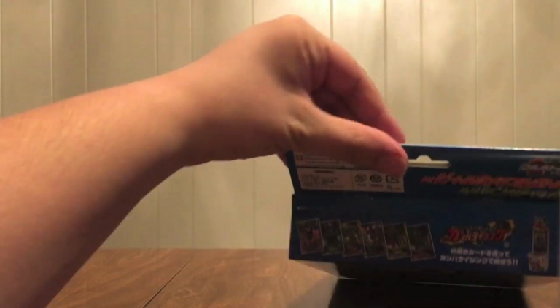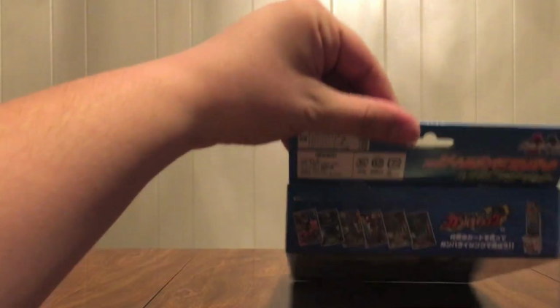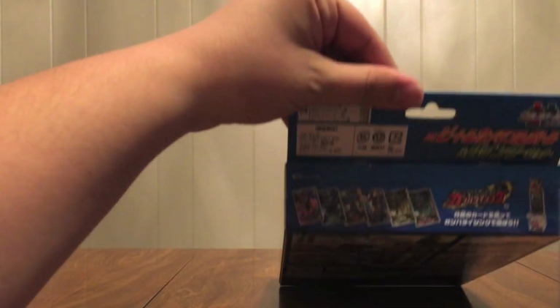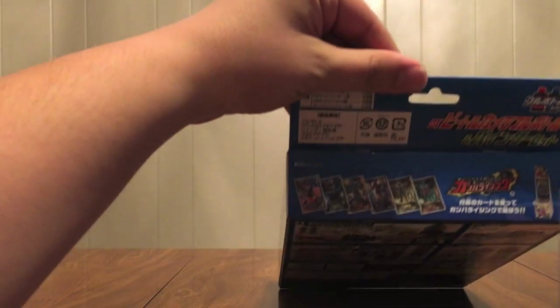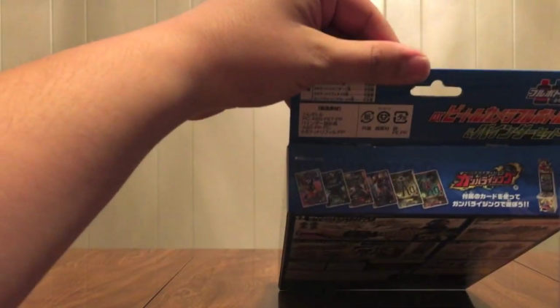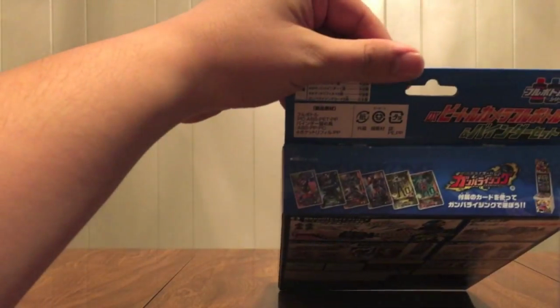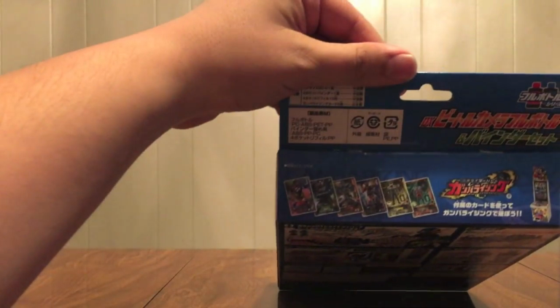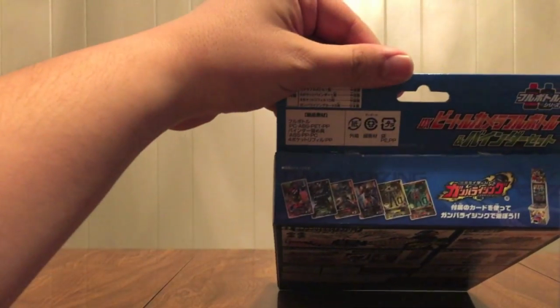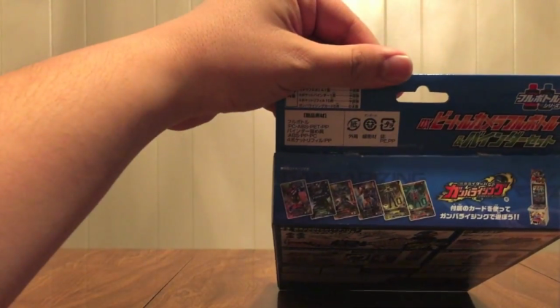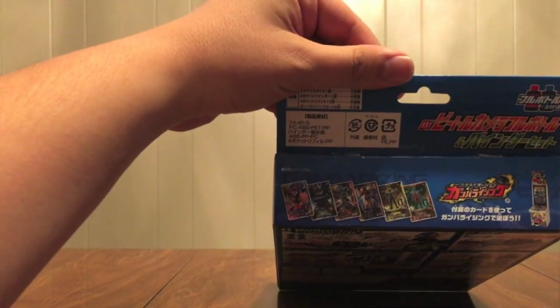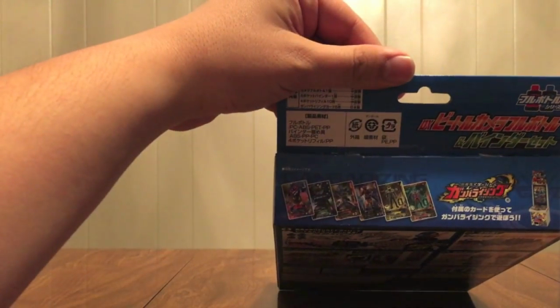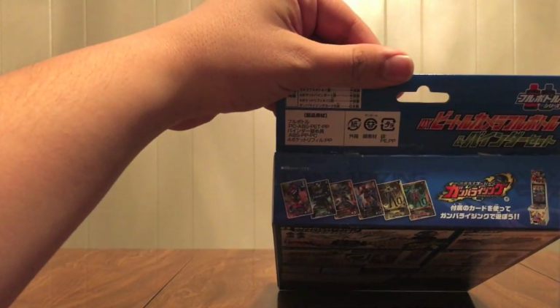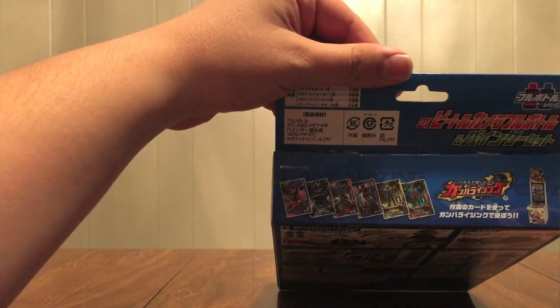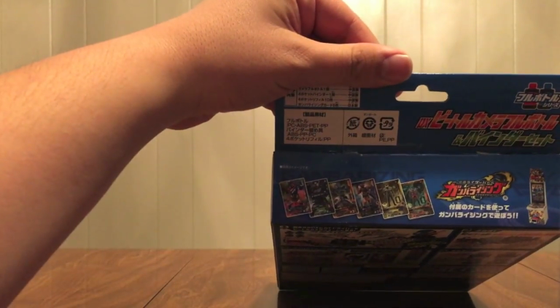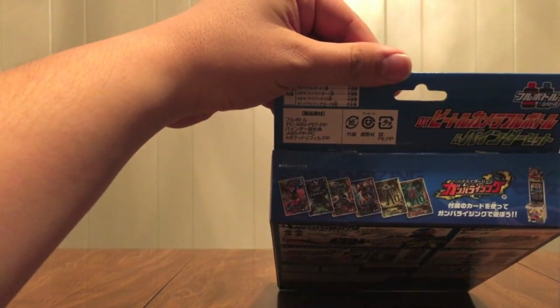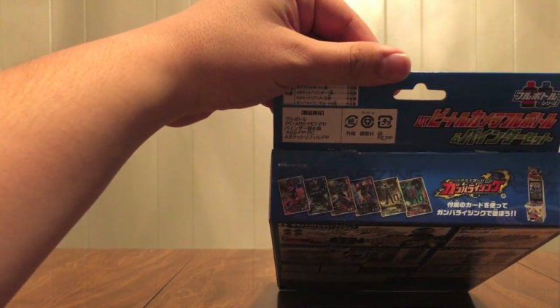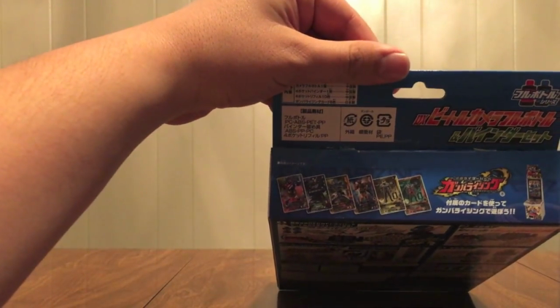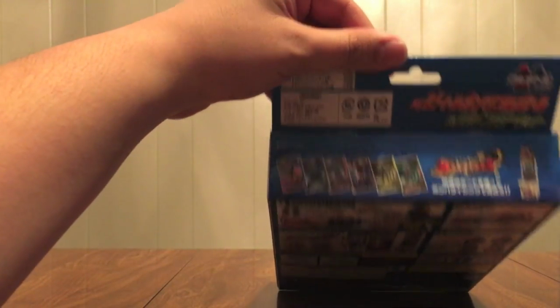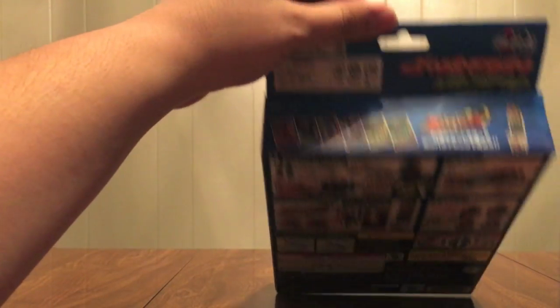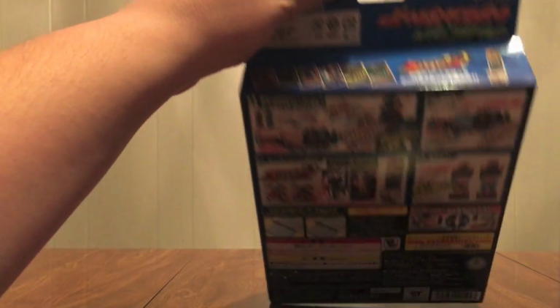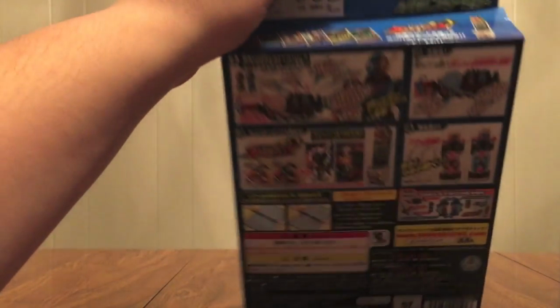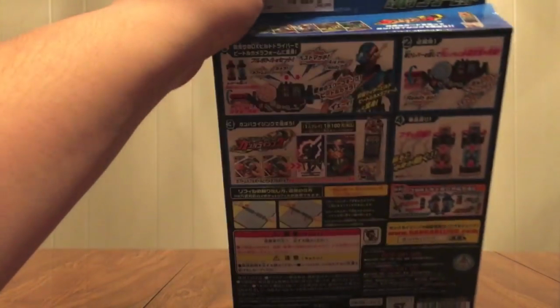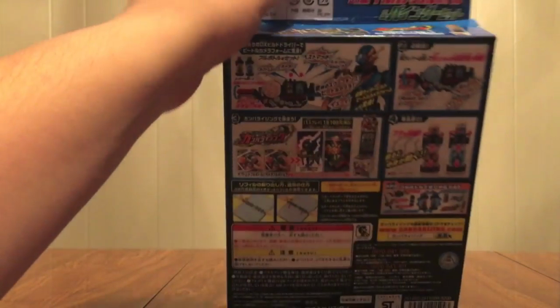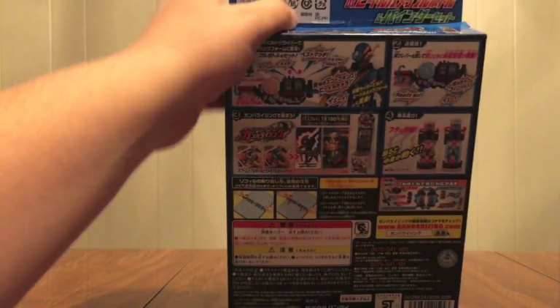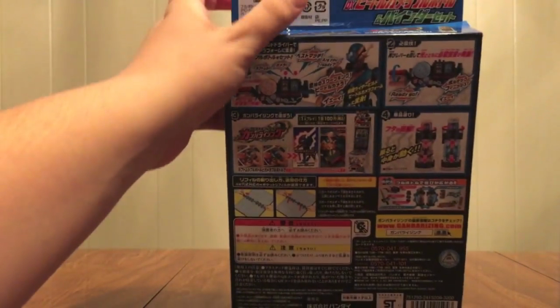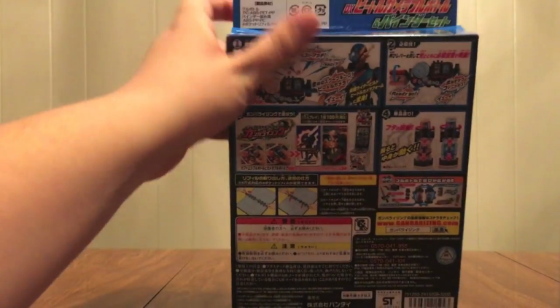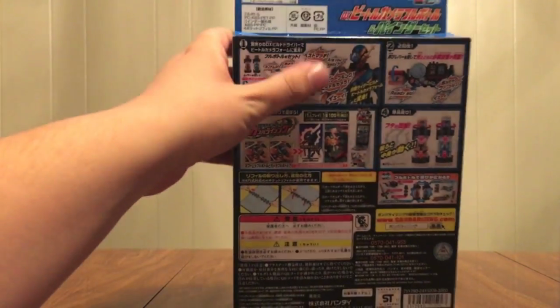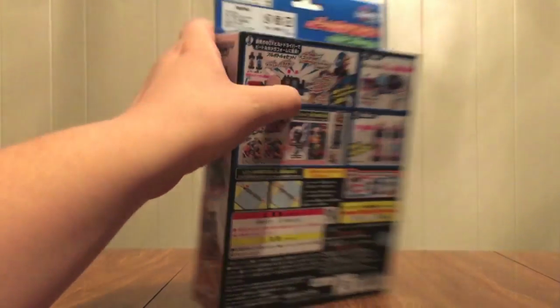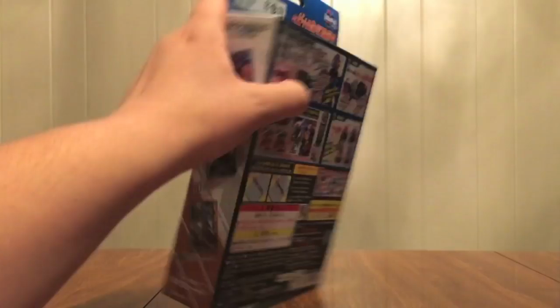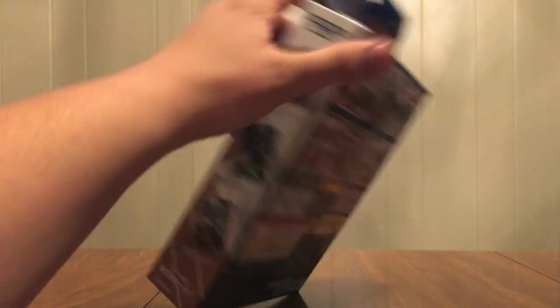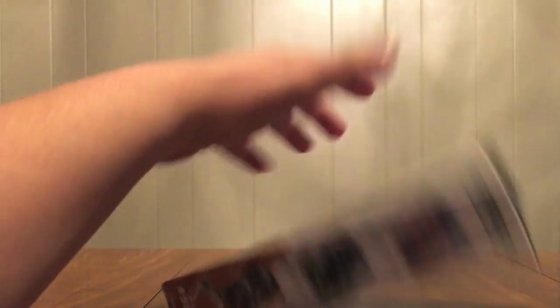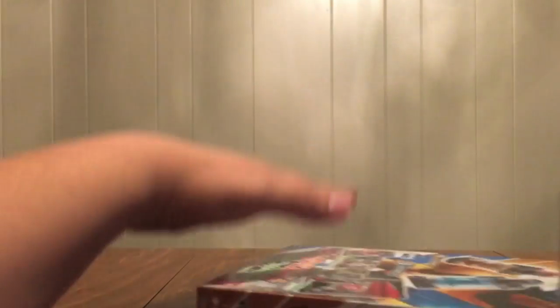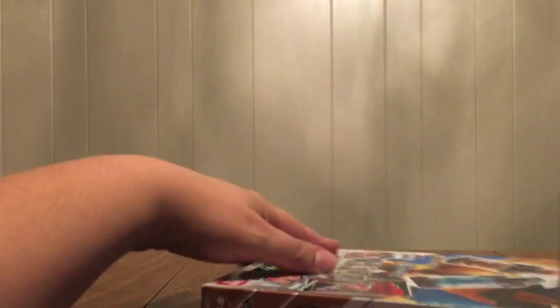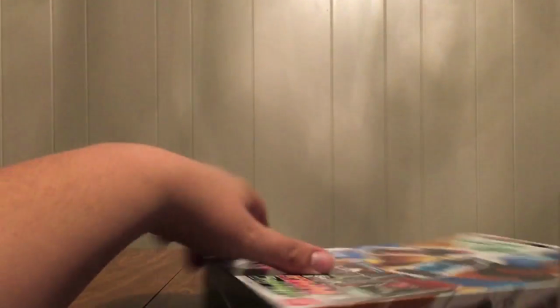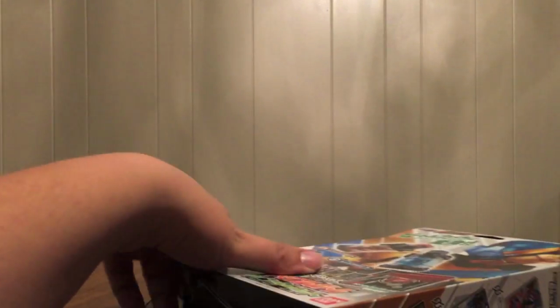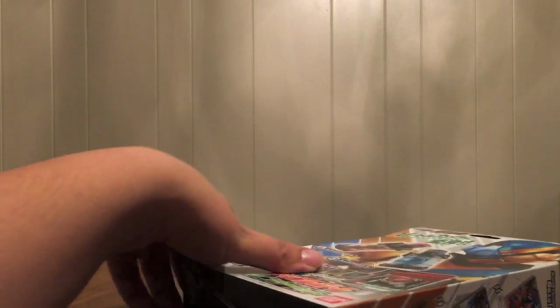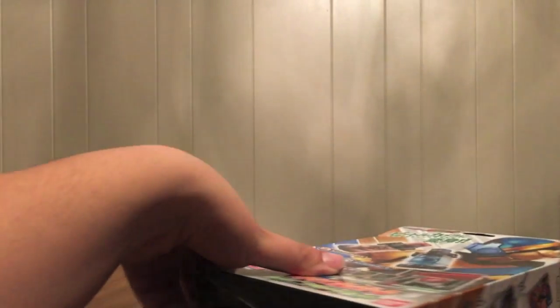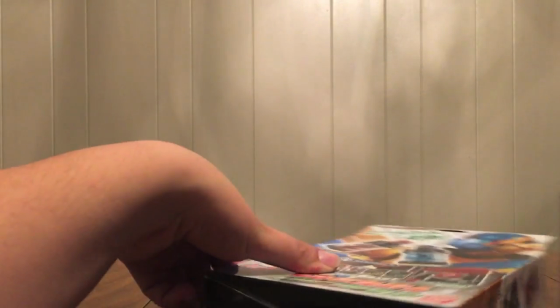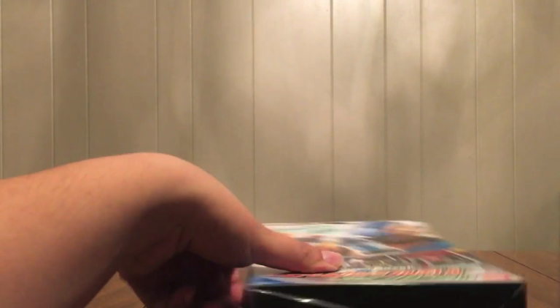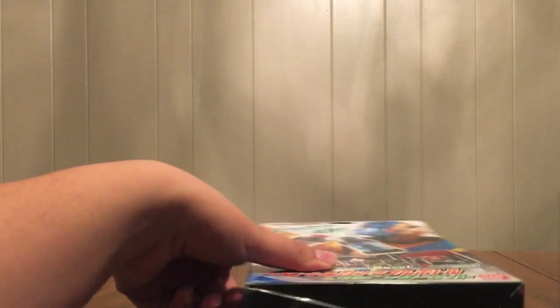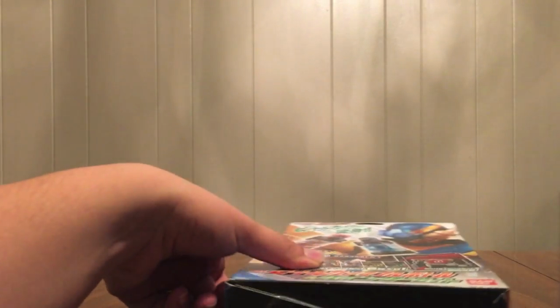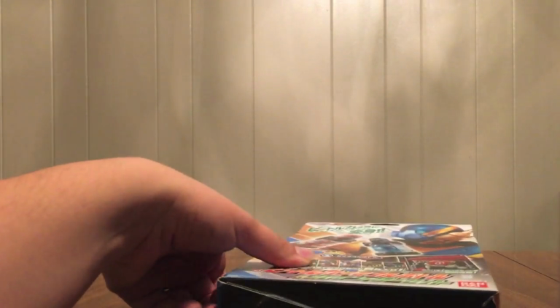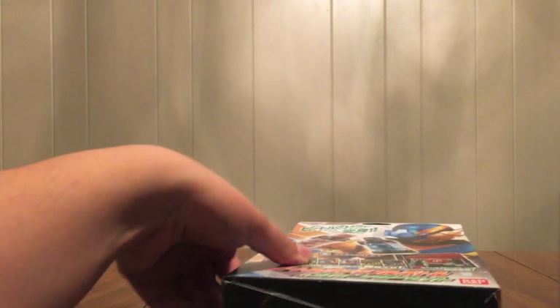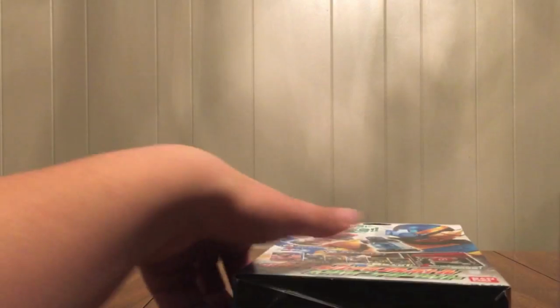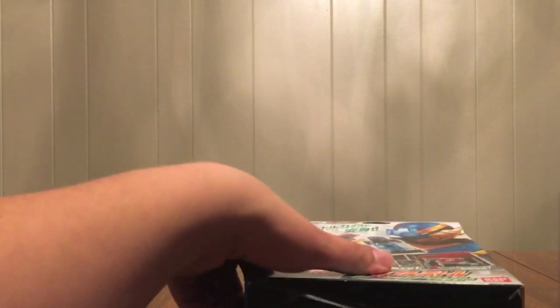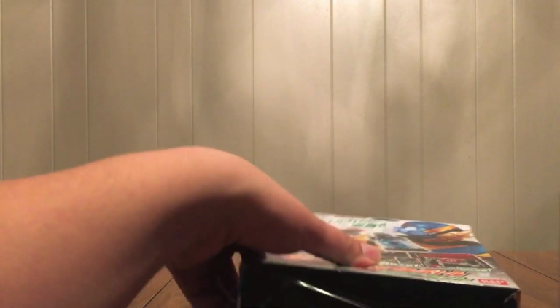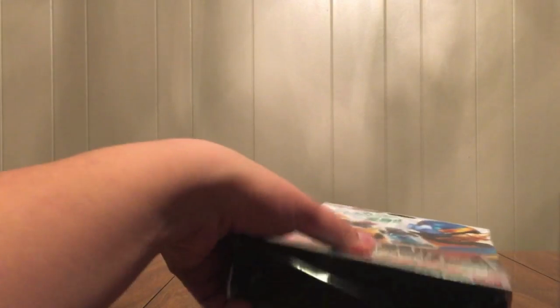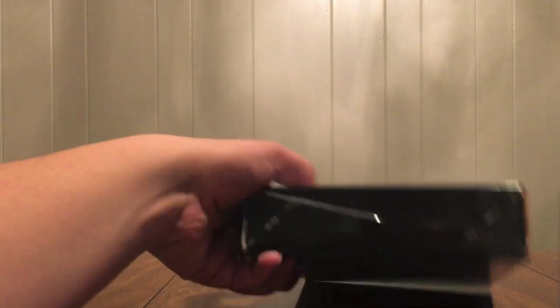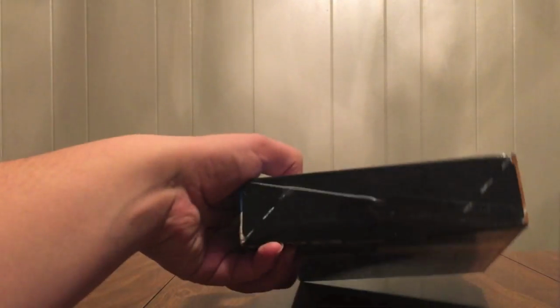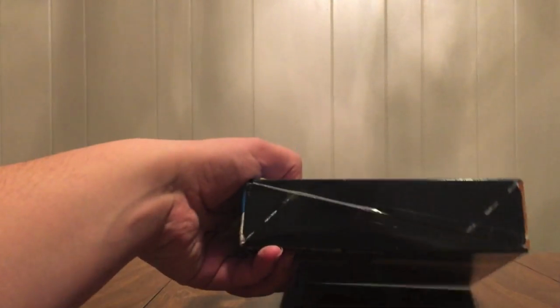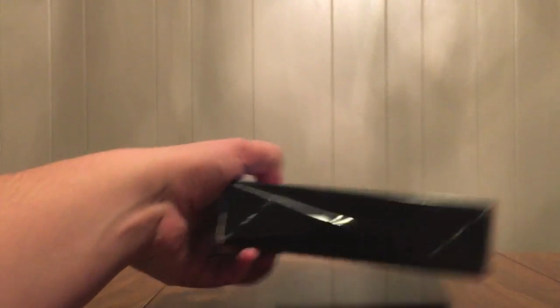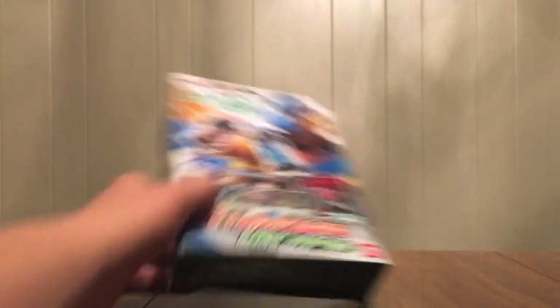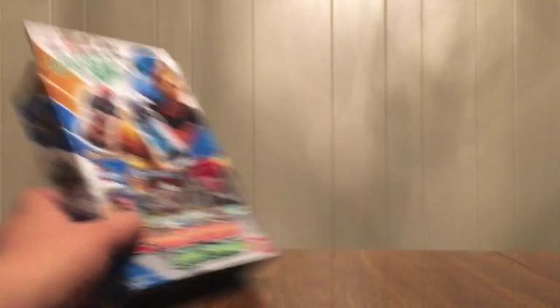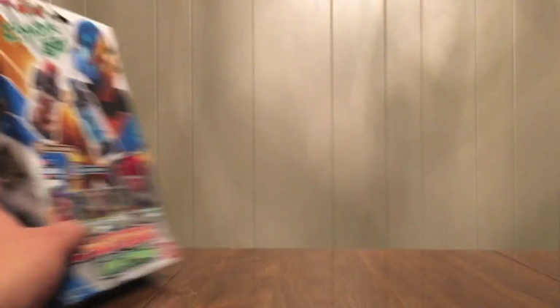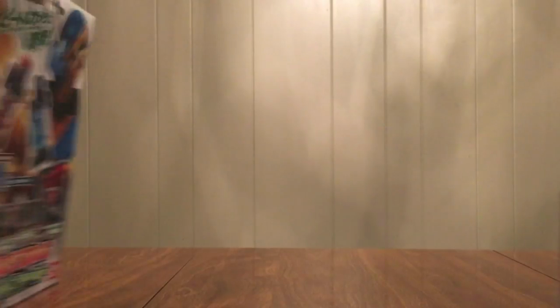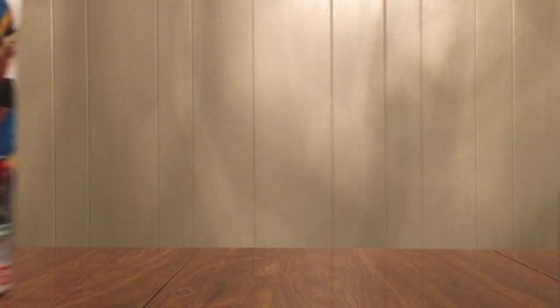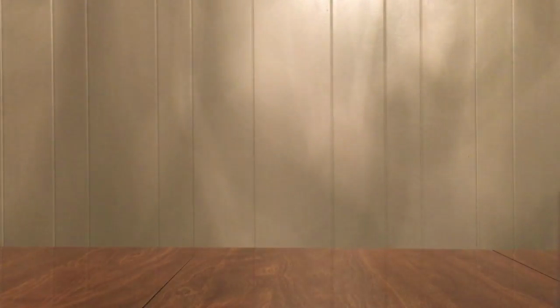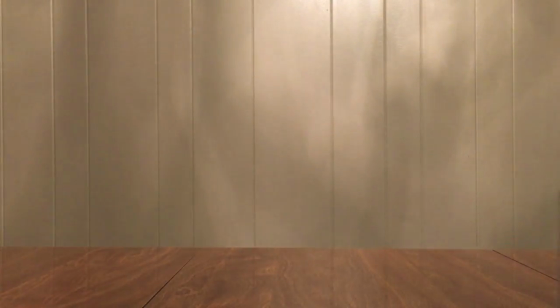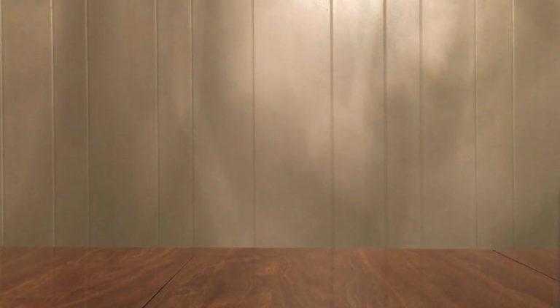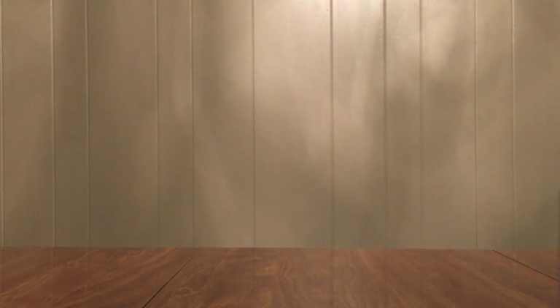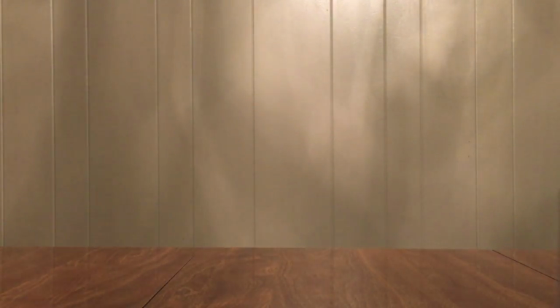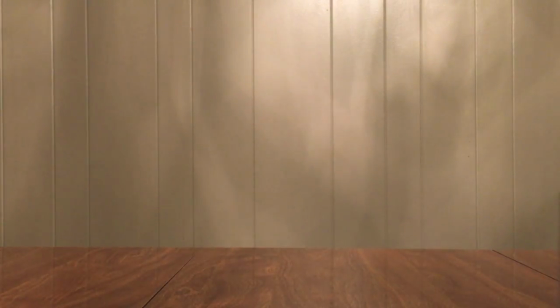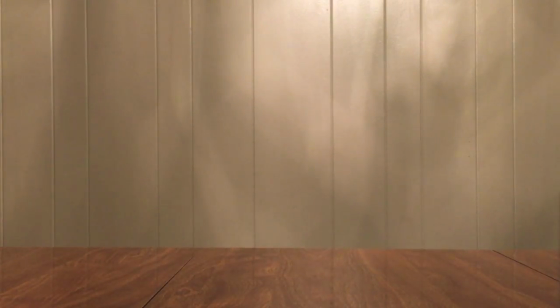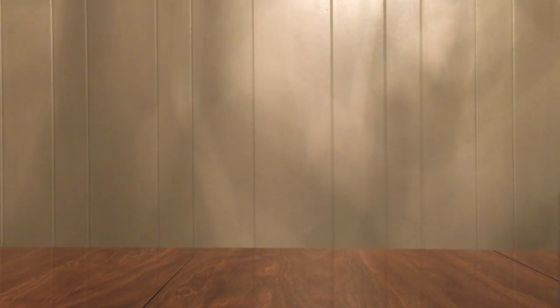These are the cards right there with the Gomber Rising machine. Anything on the bottom? No, it's a blank bottom. That's interesting.